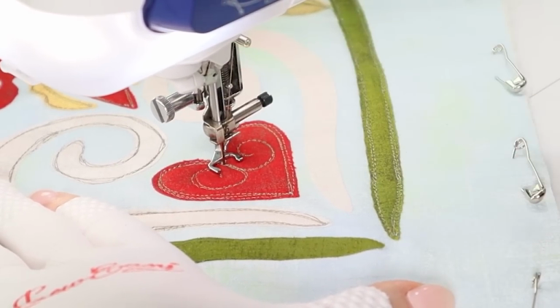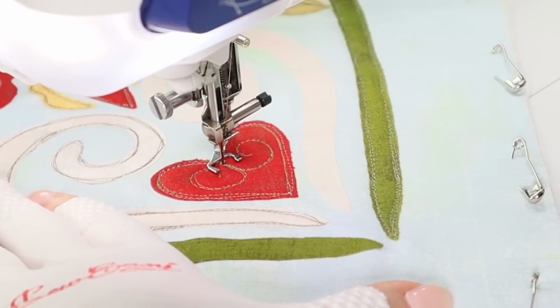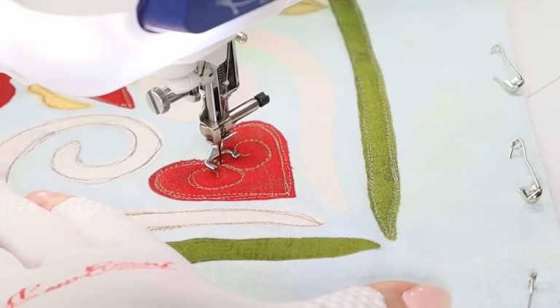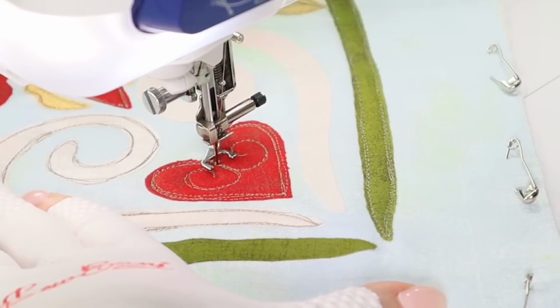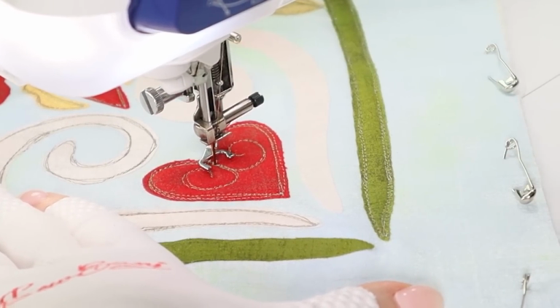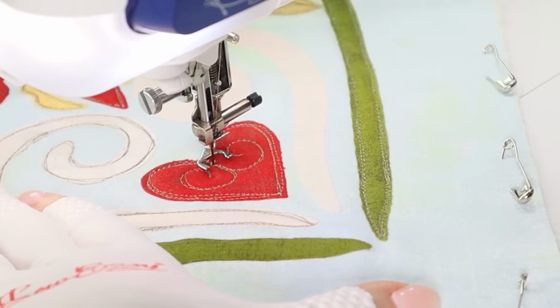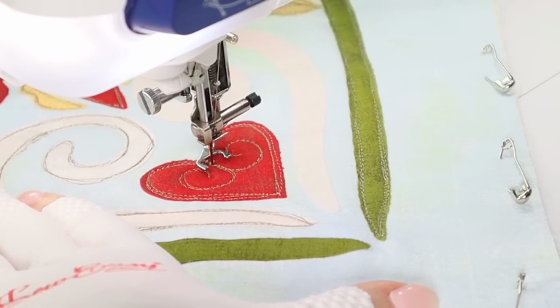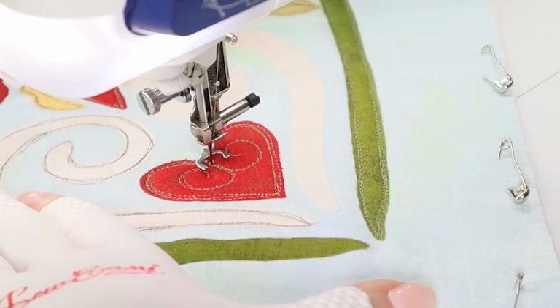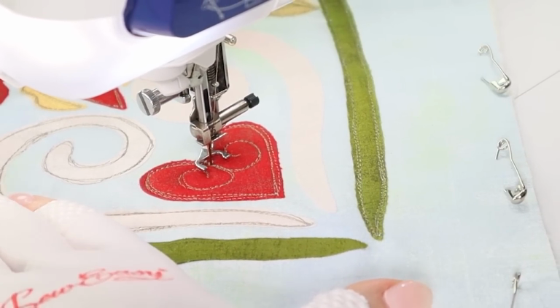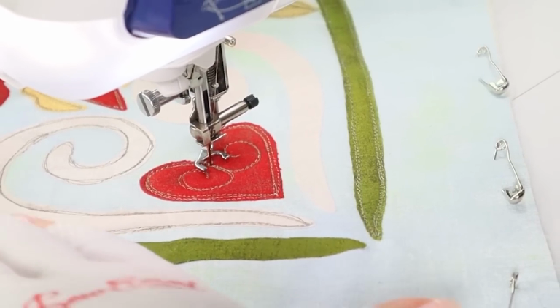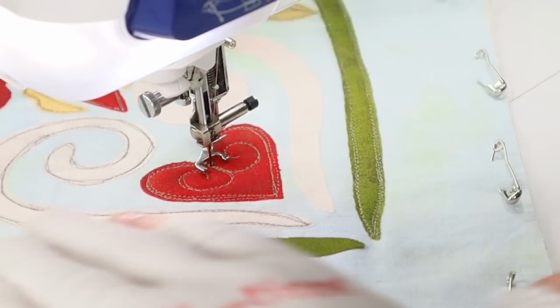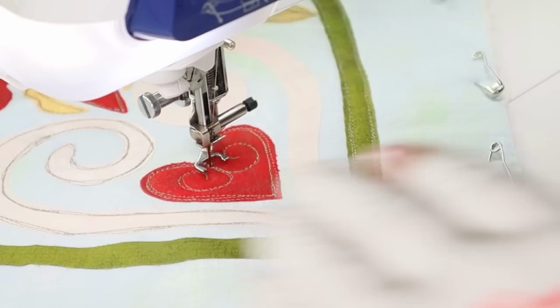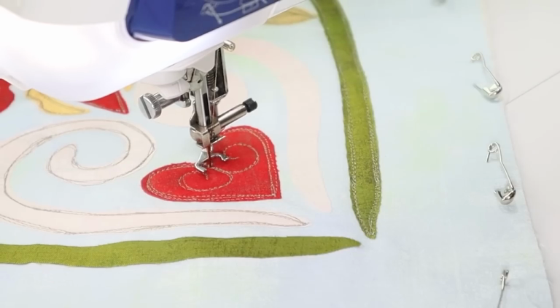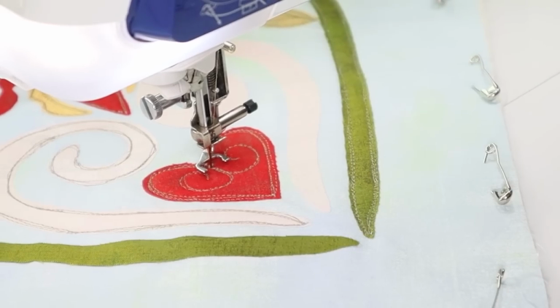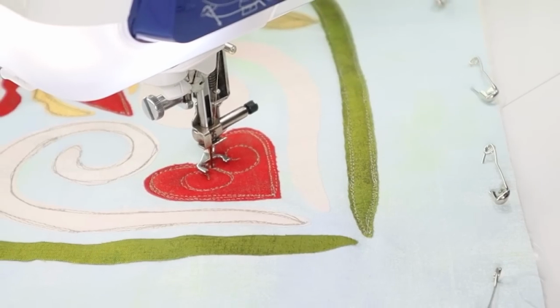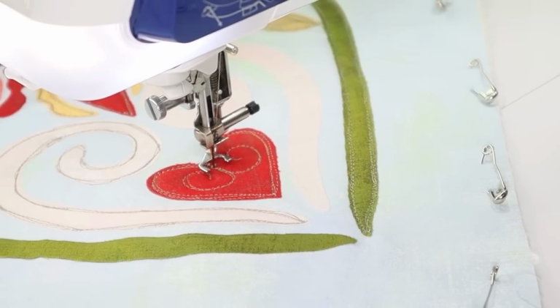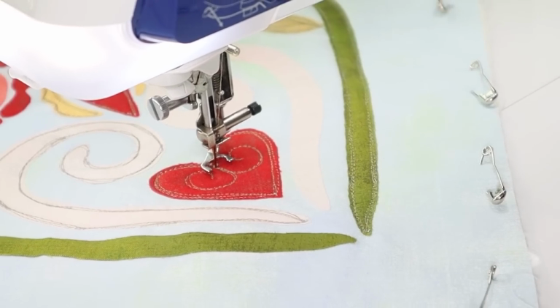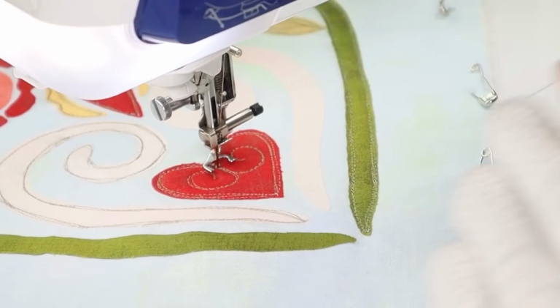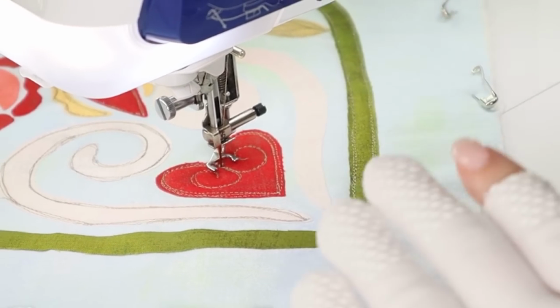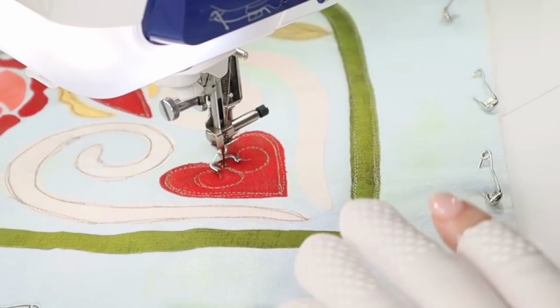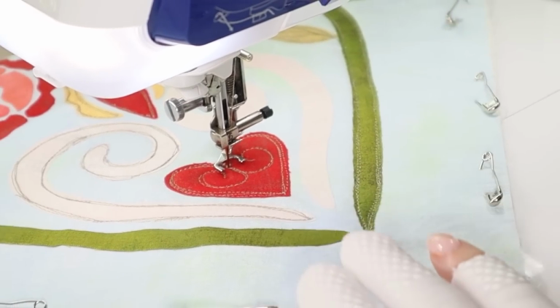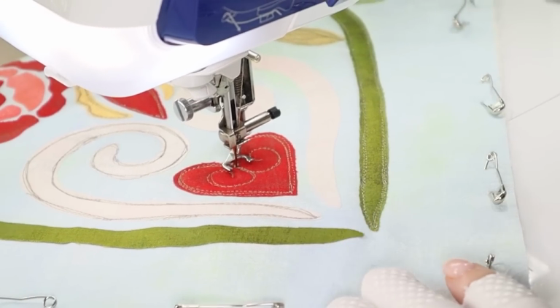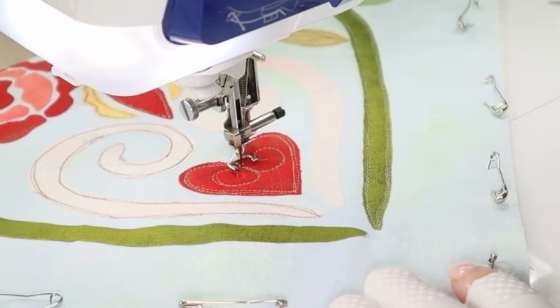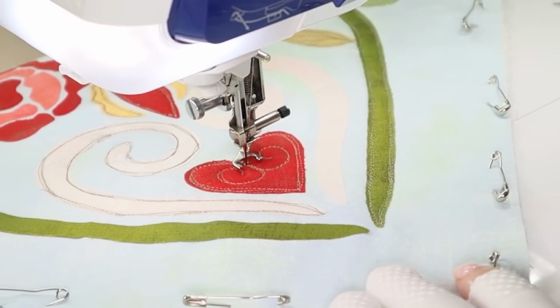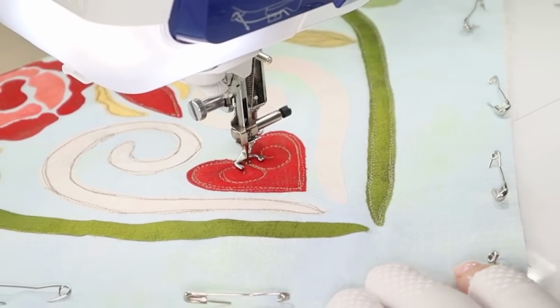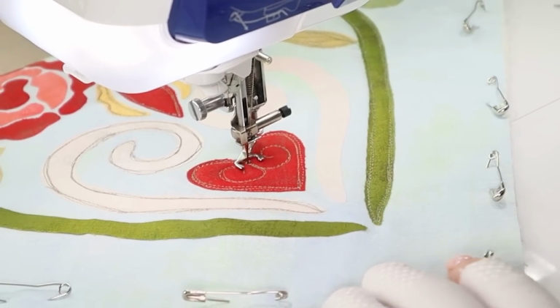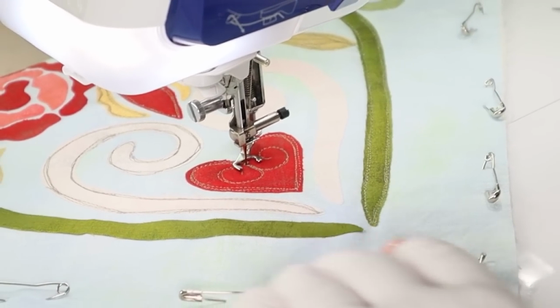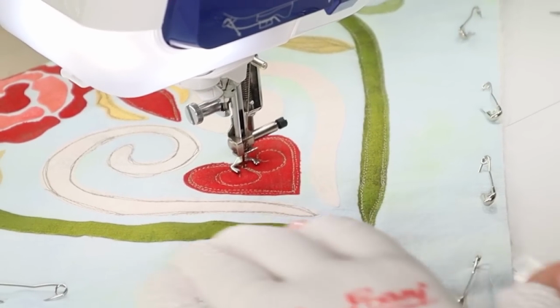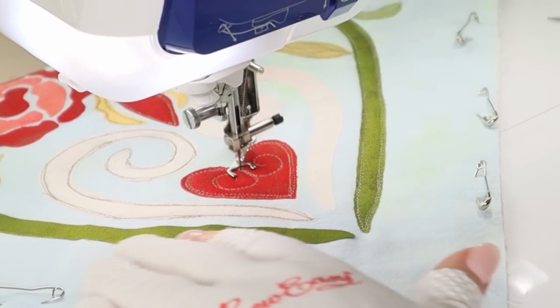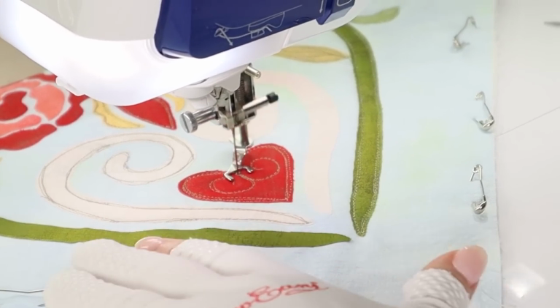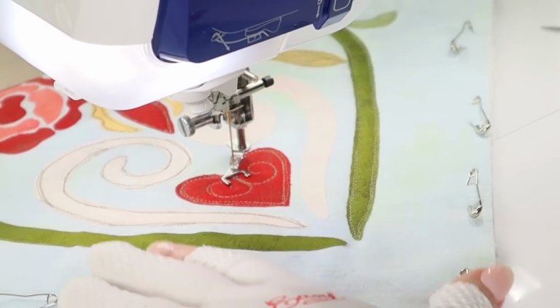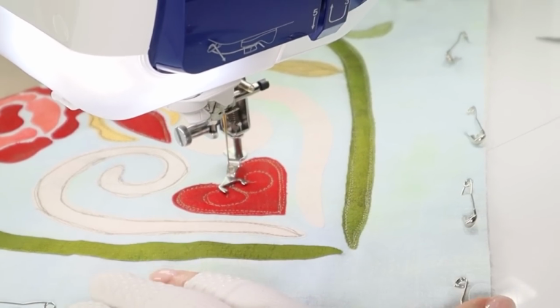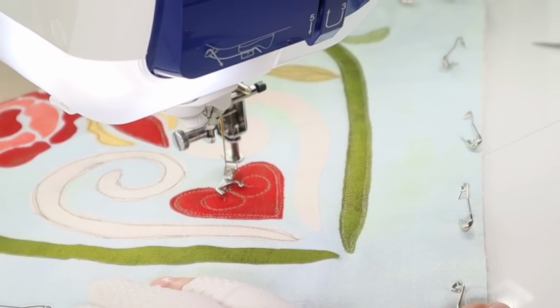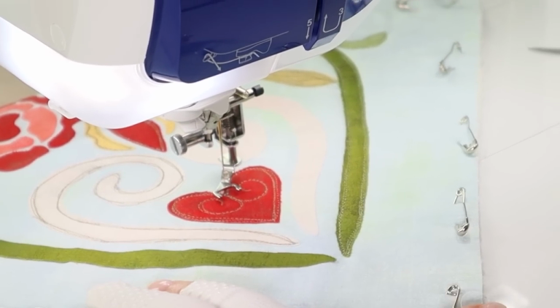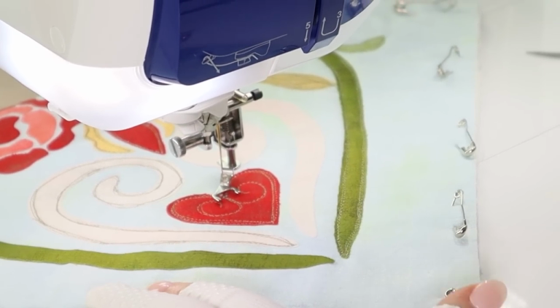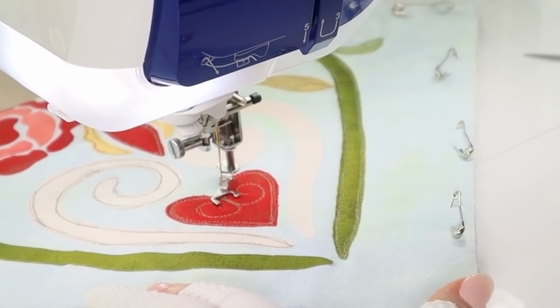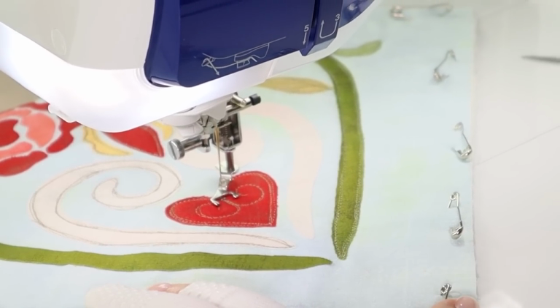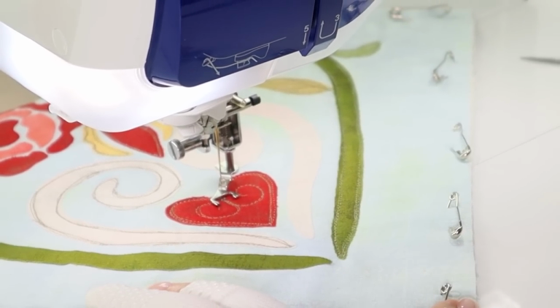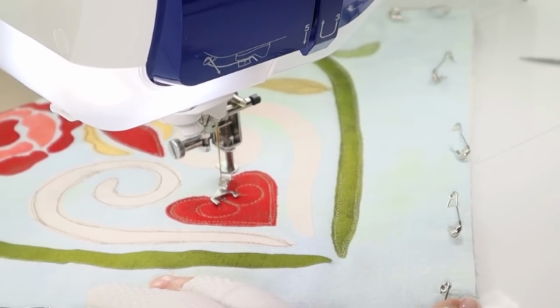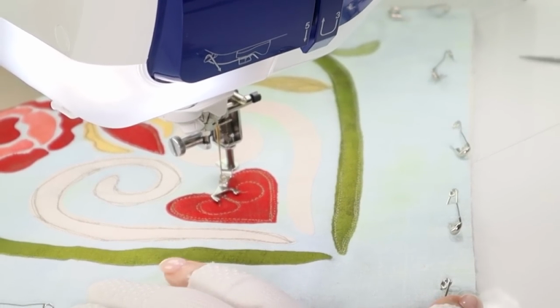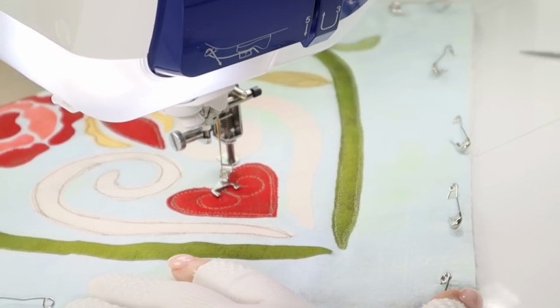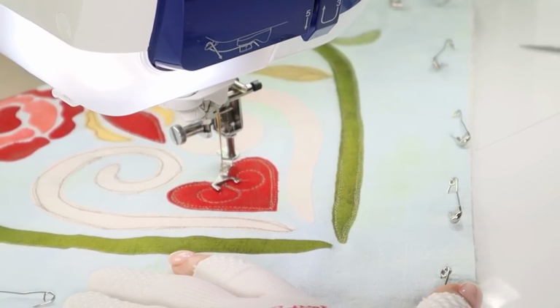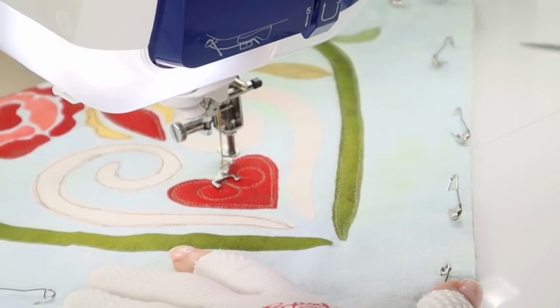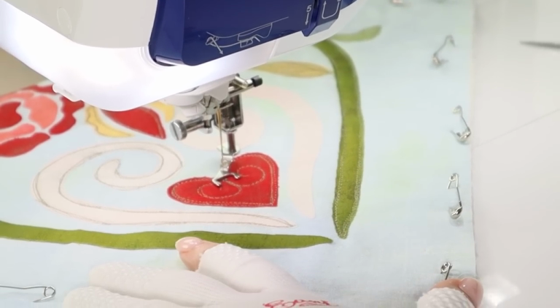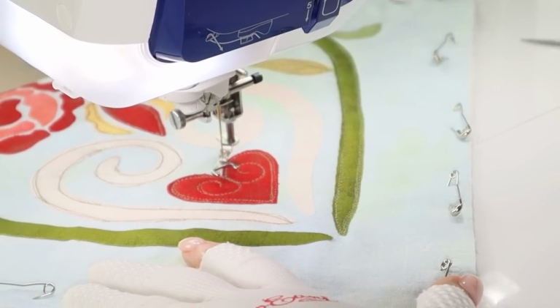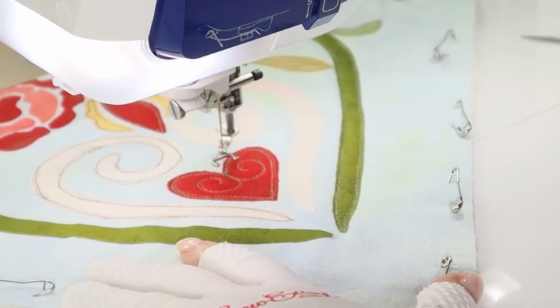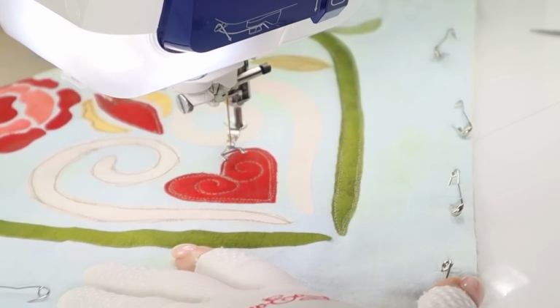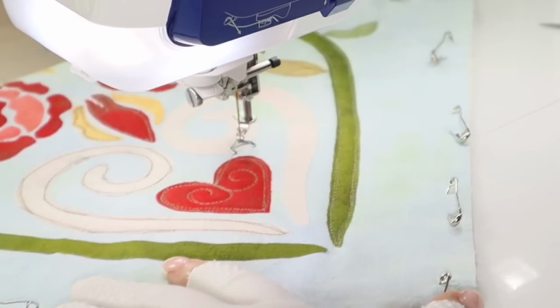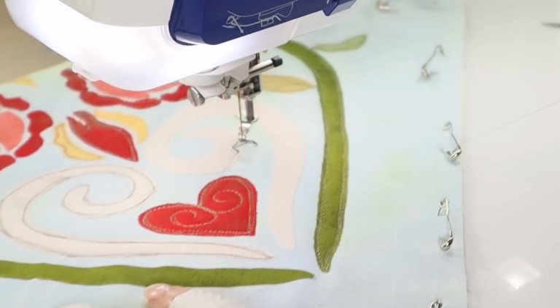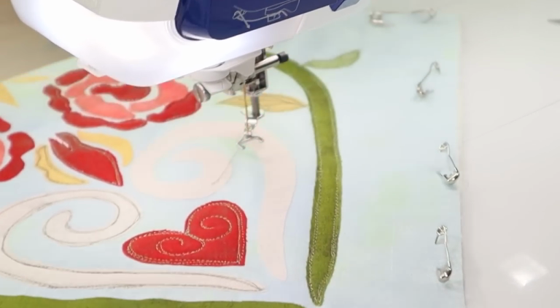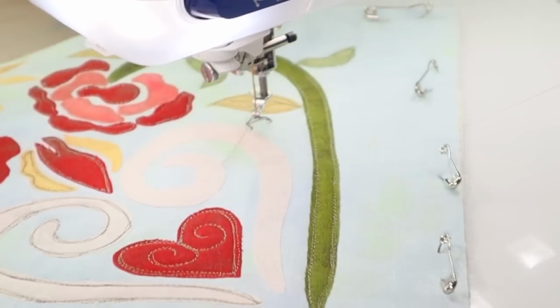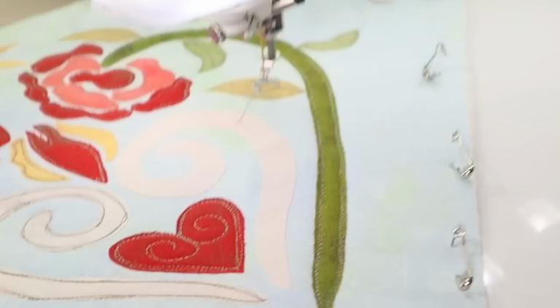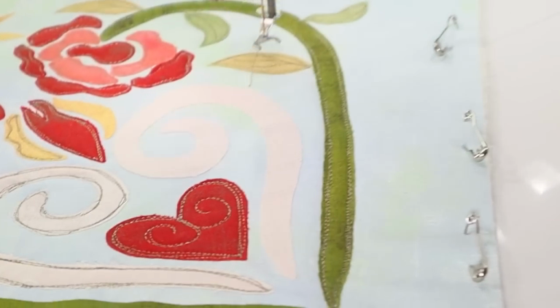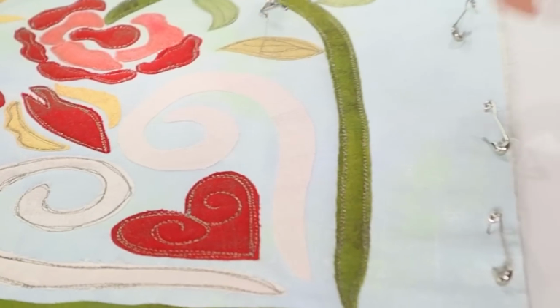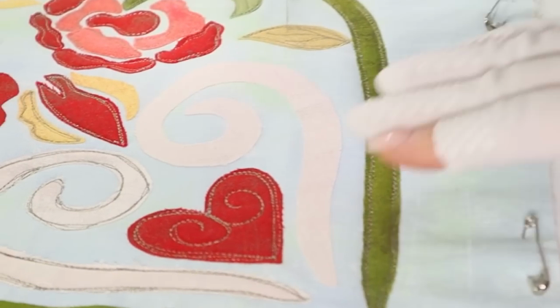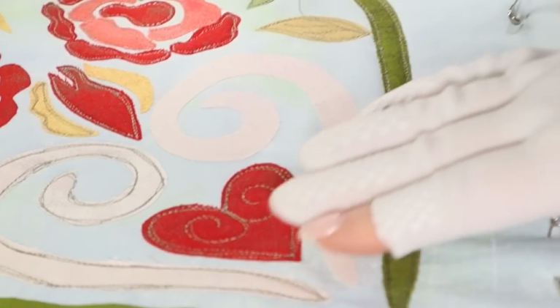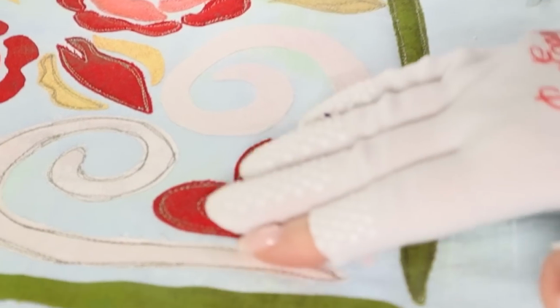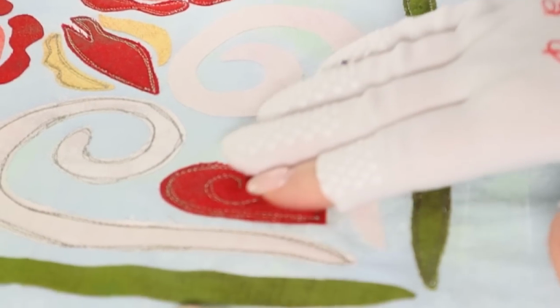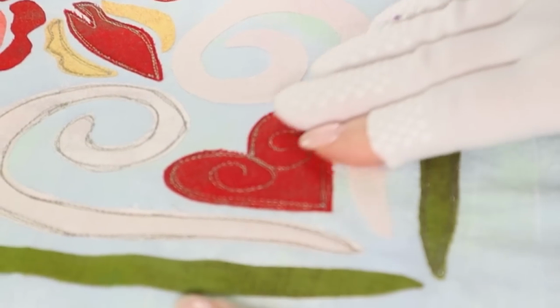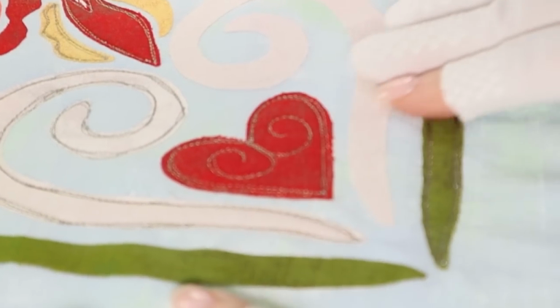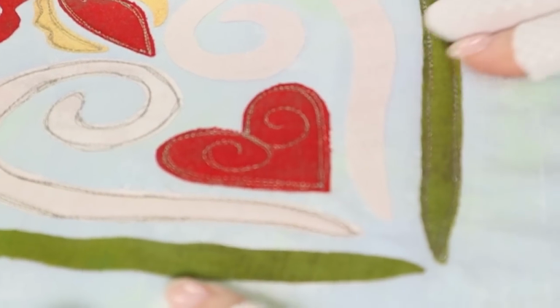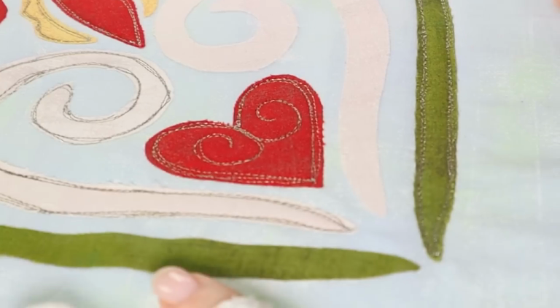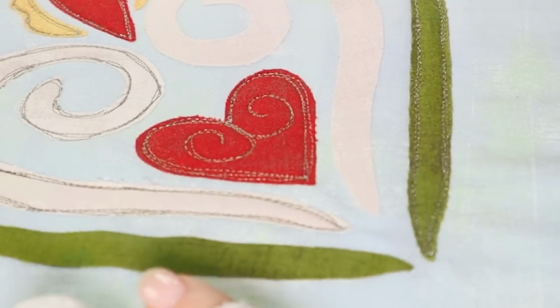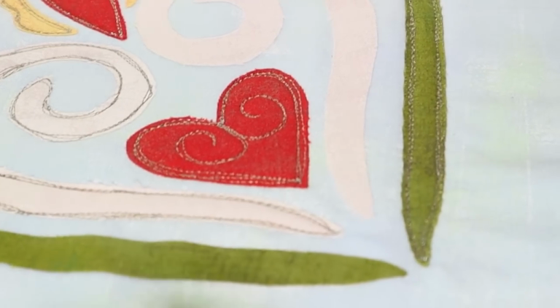With sketchy applique you work in small sections and you're not sewing as fast as free motion quilting. You go three times around, and those lines don't have to be crossing over each other or exactly on top of each other. Just for some fun on the heart, I'm going to finish with a little bit of a spiral. Then finish with some small stitches close together and cut the thread away.